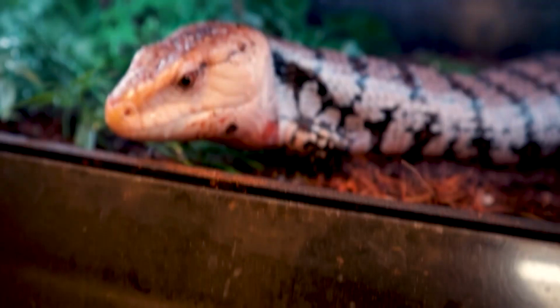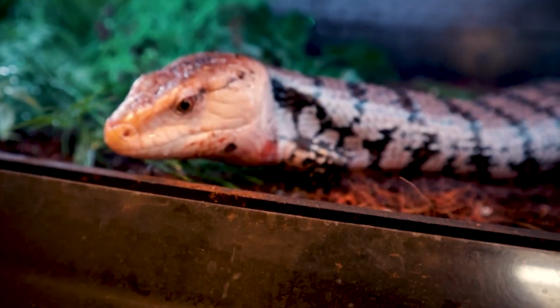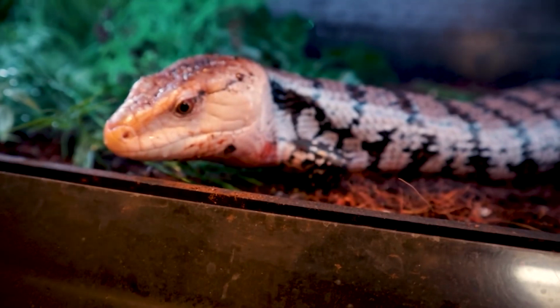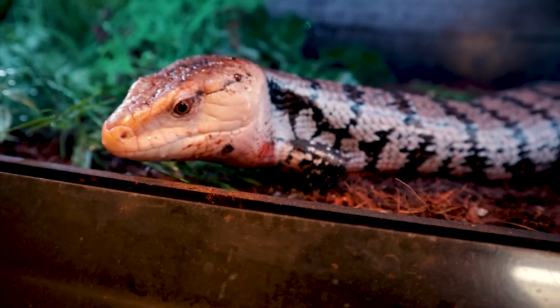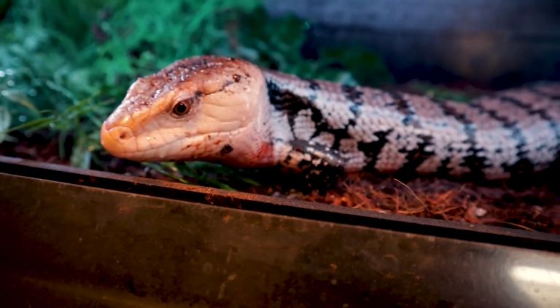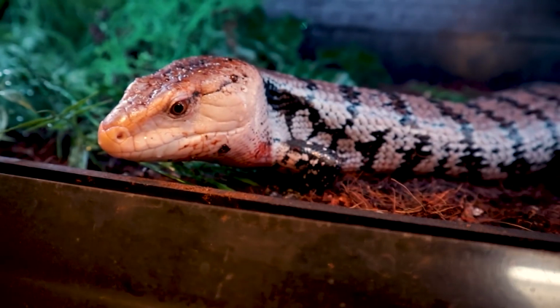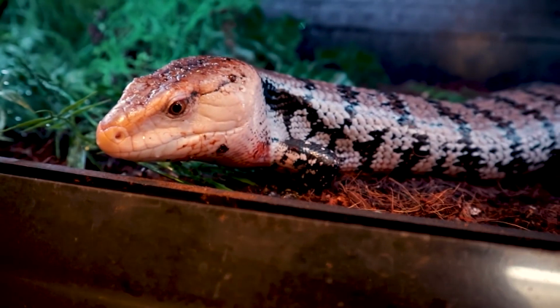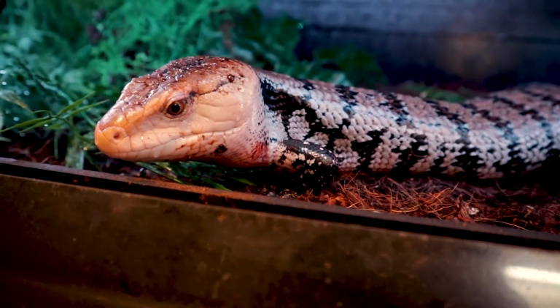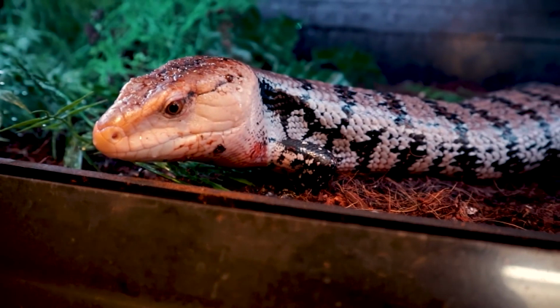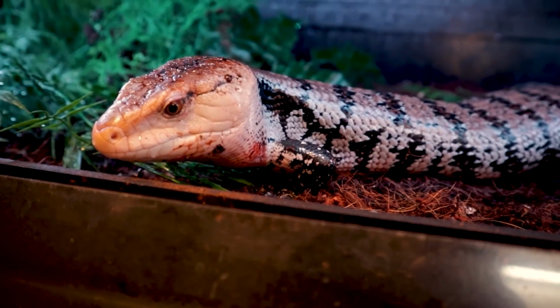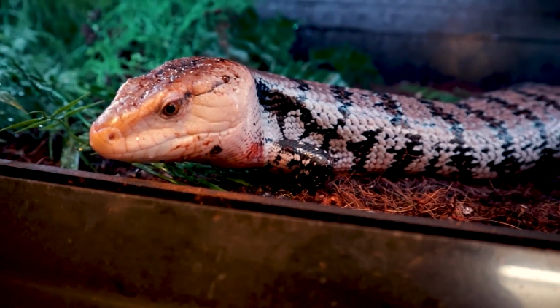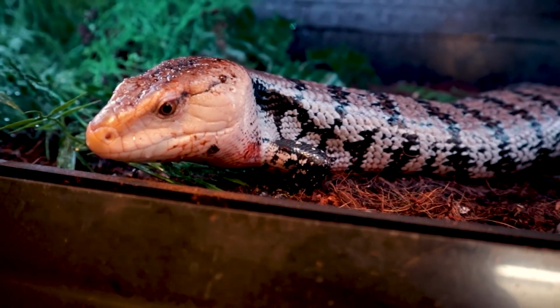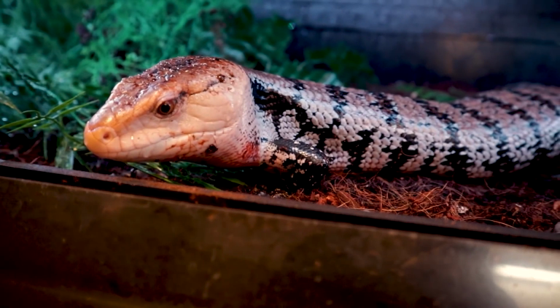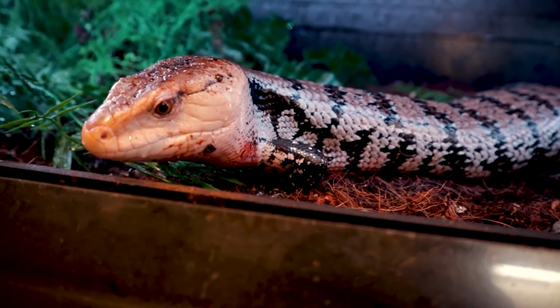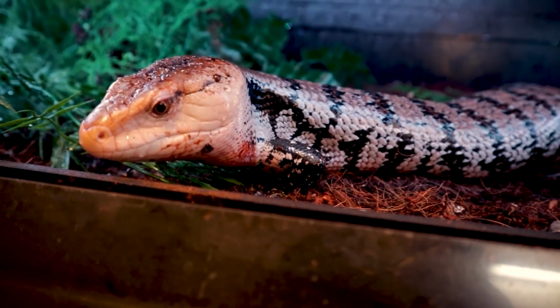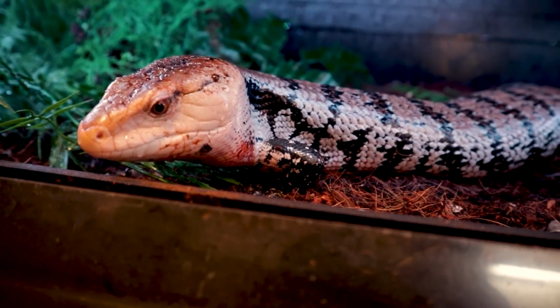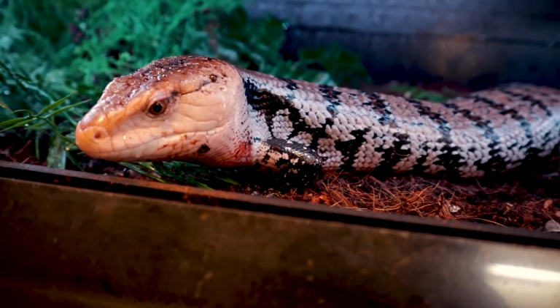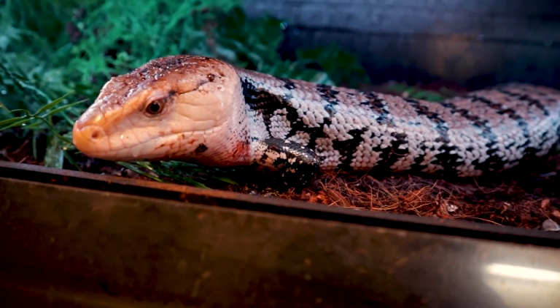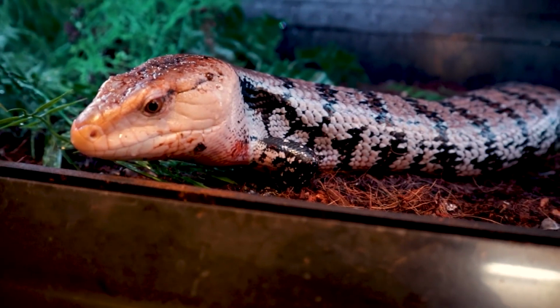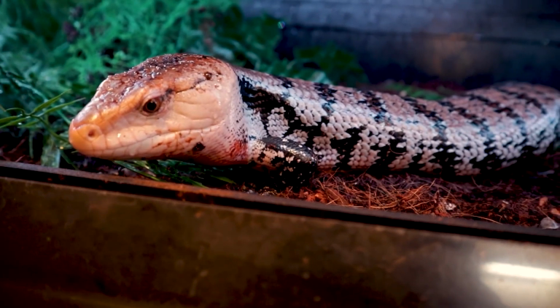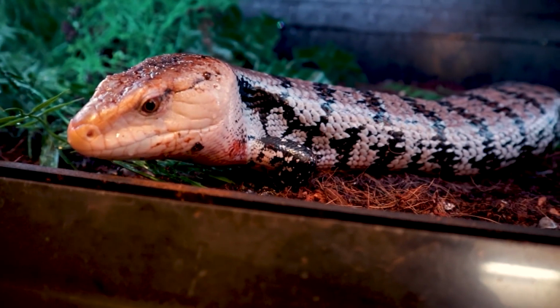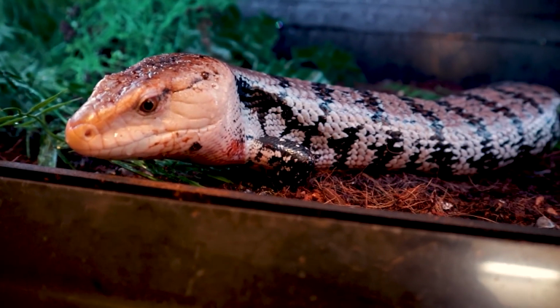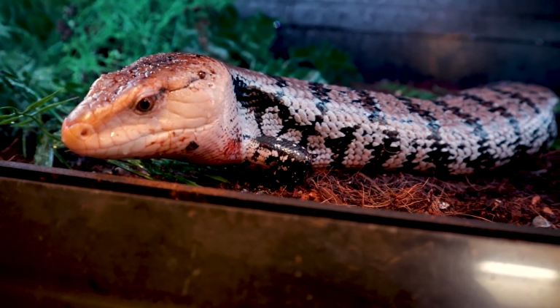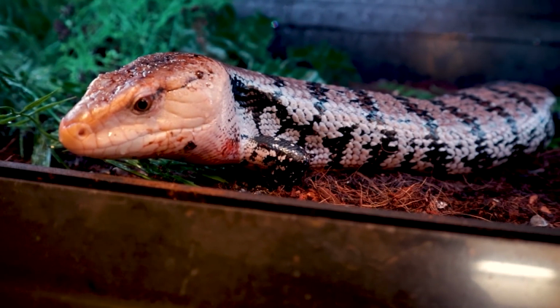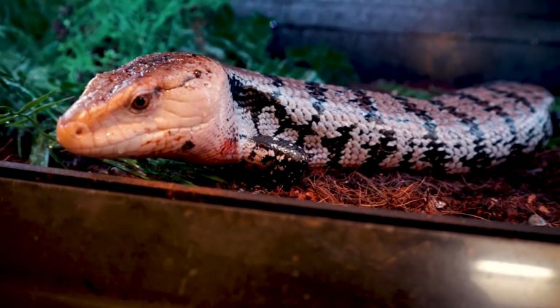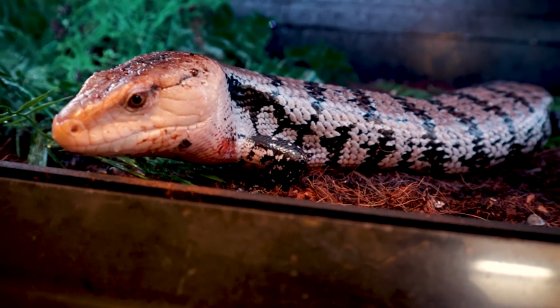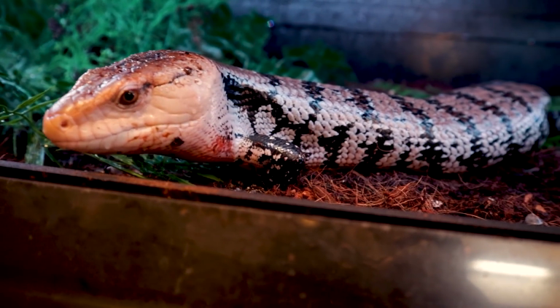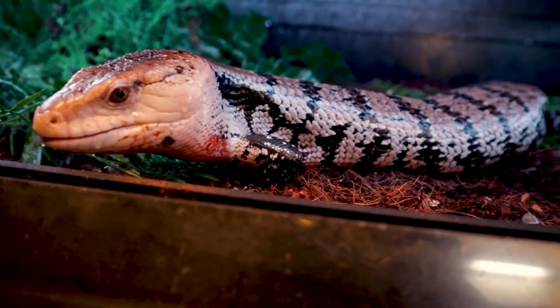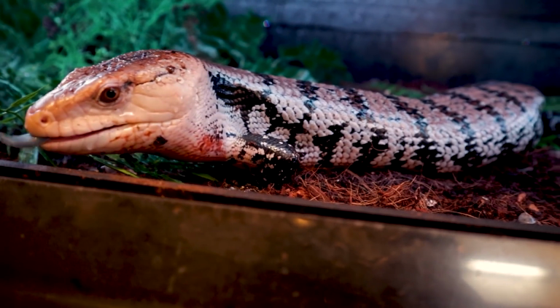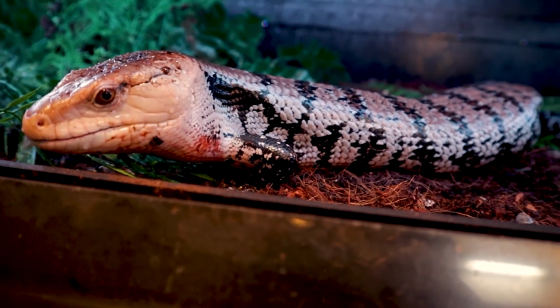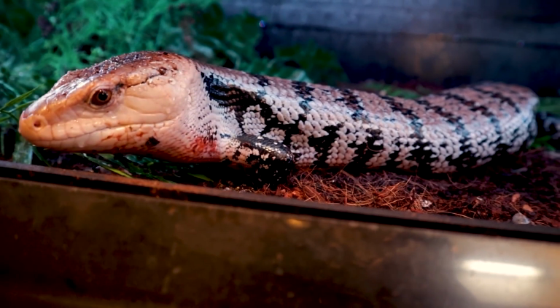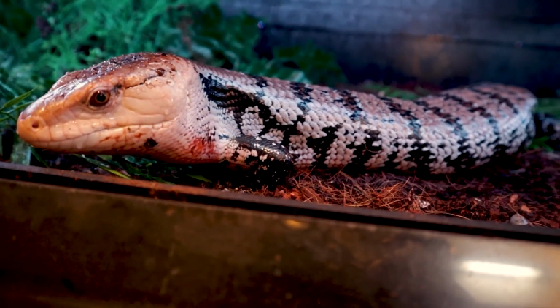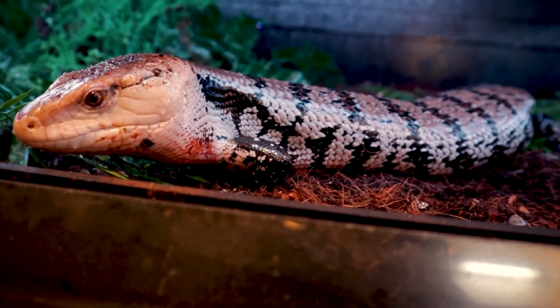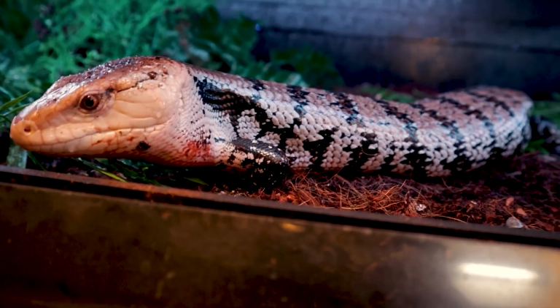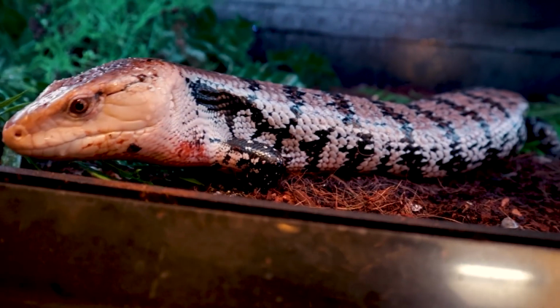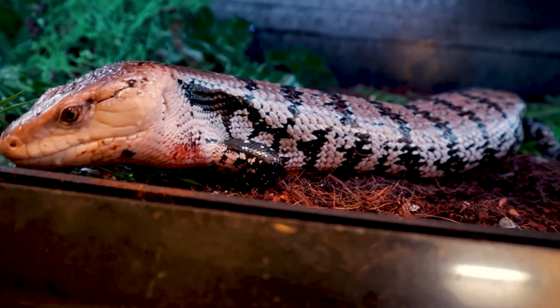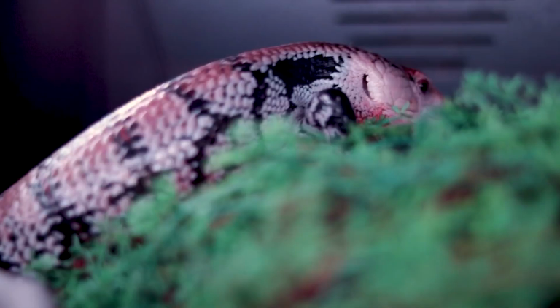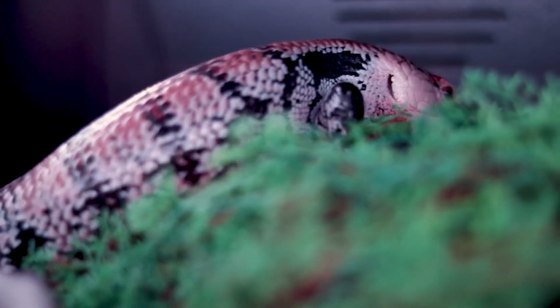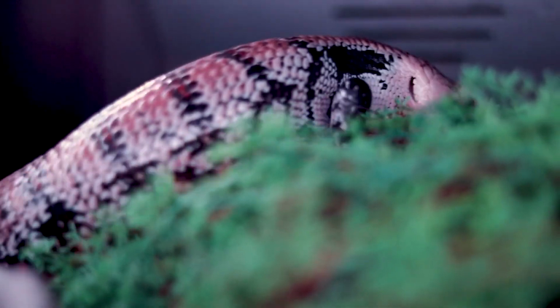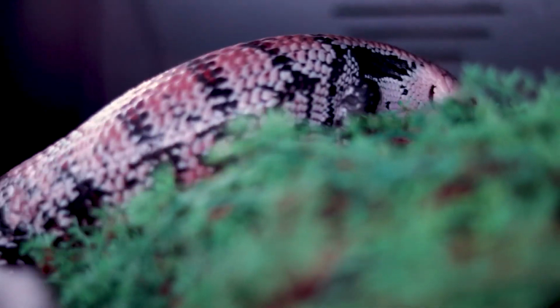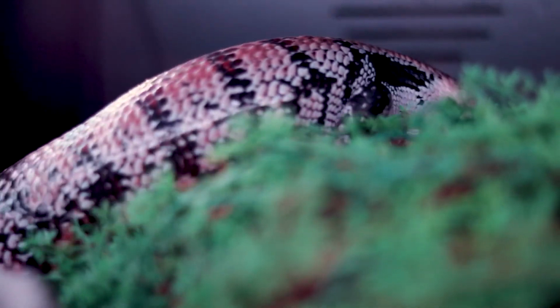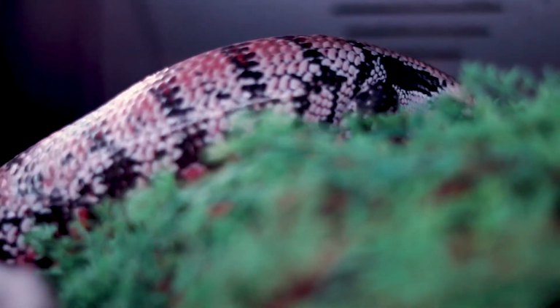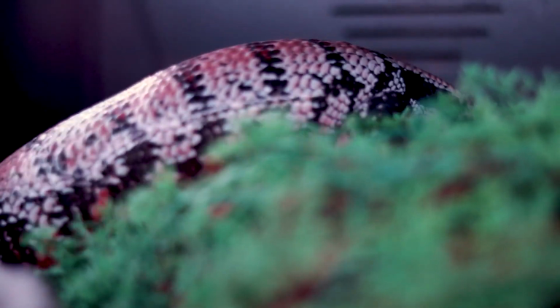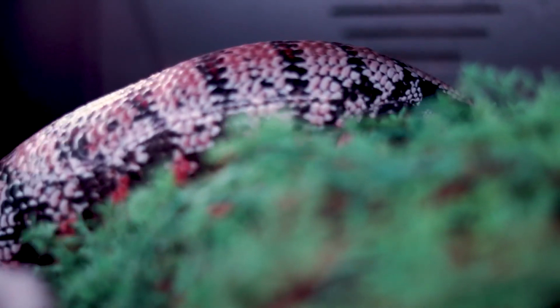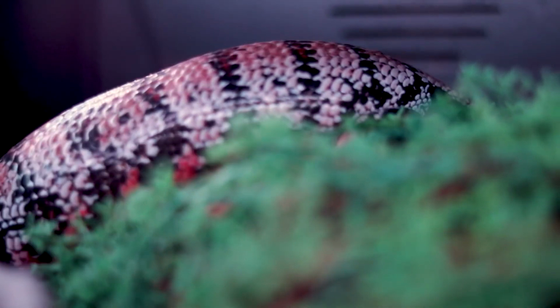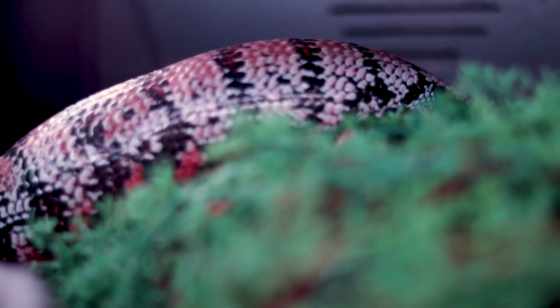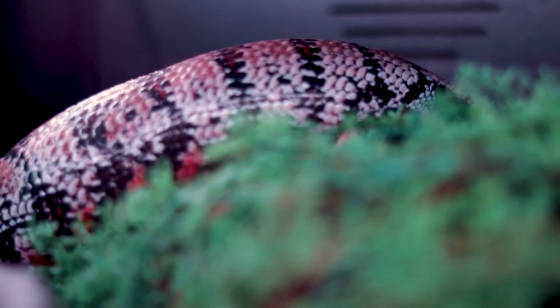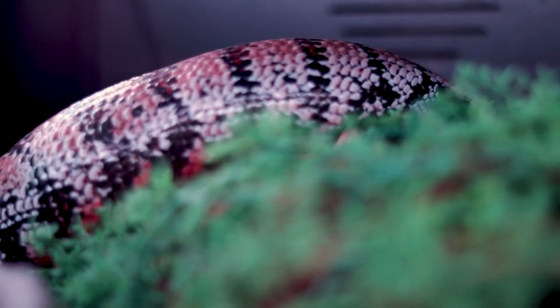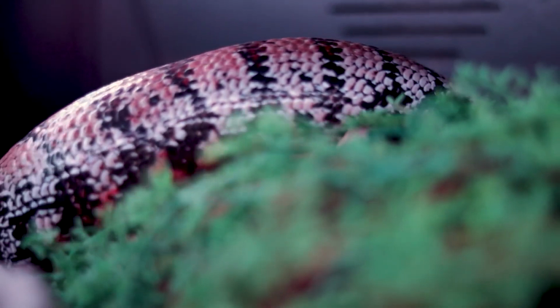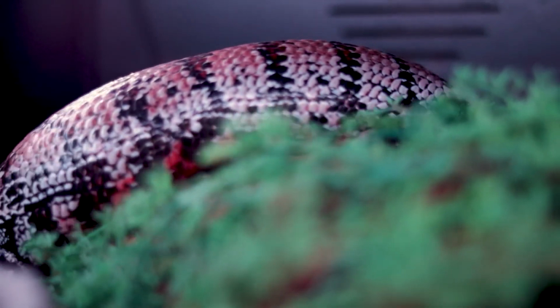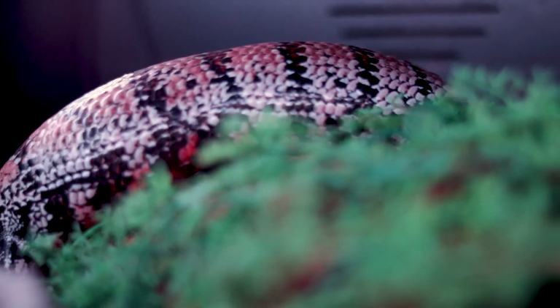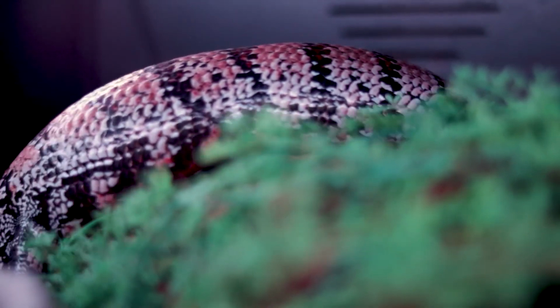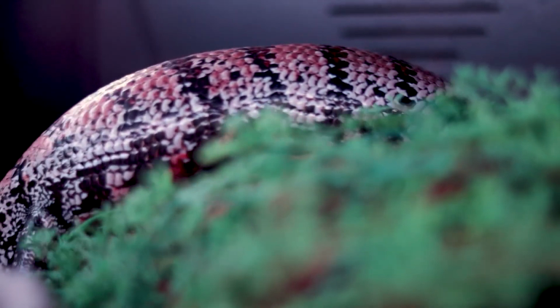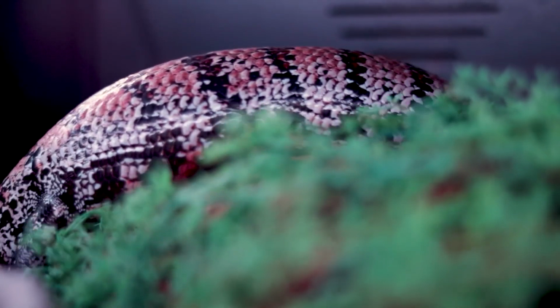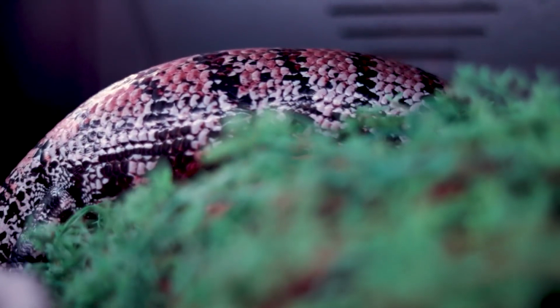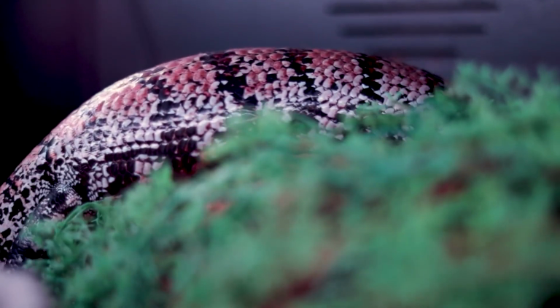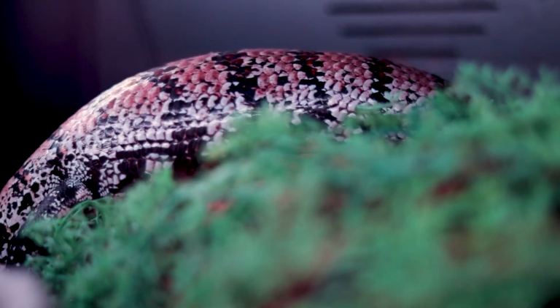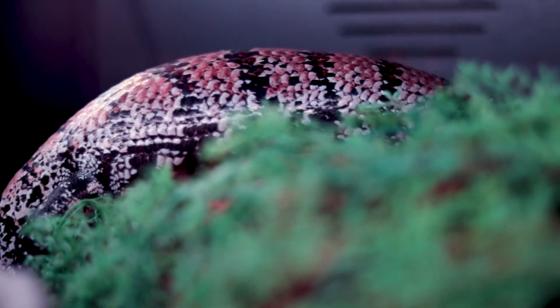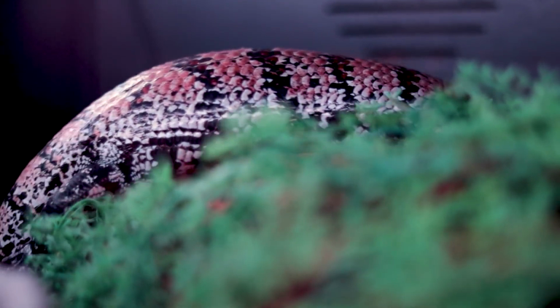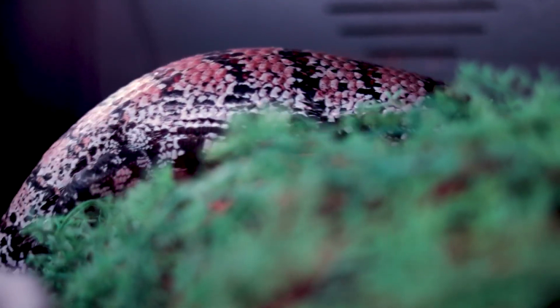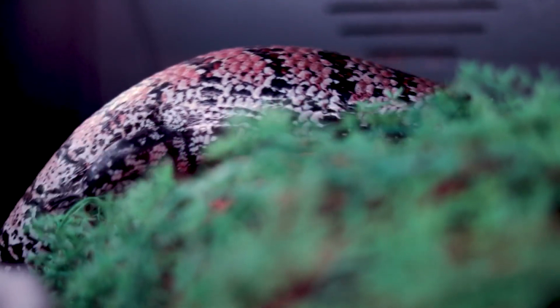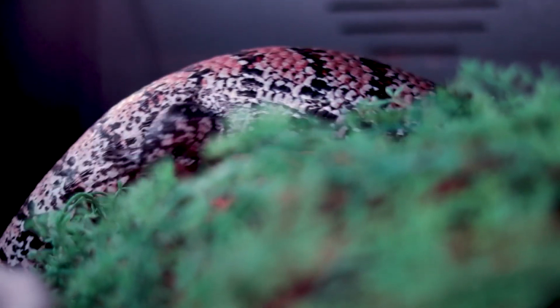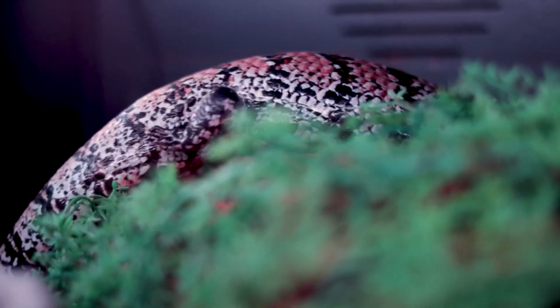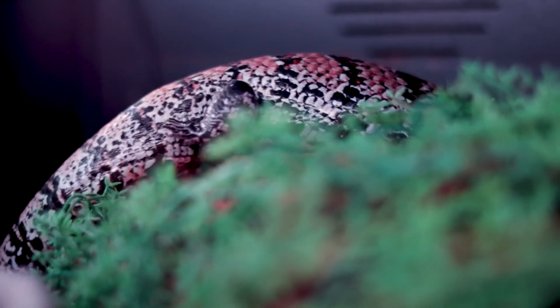In Australia, blue-tongued skinks are considered a threatened species due to habitat loss and predation by introduced species, like foxes and cats.